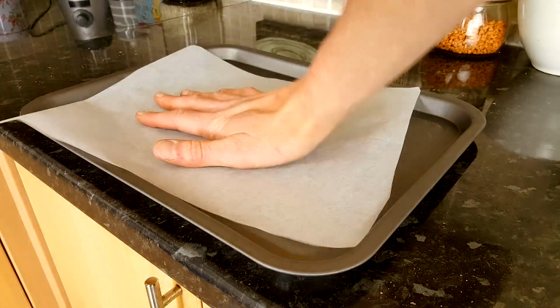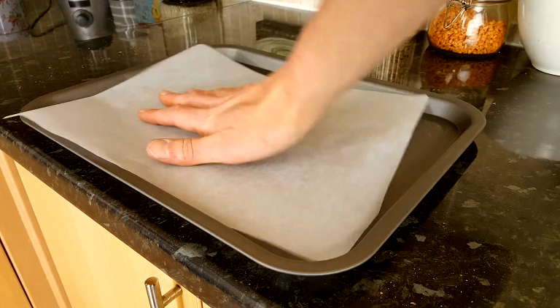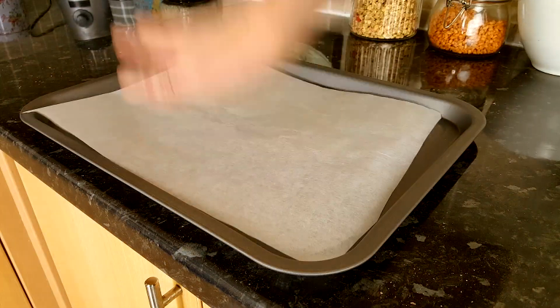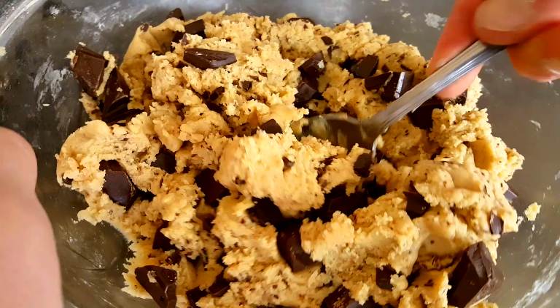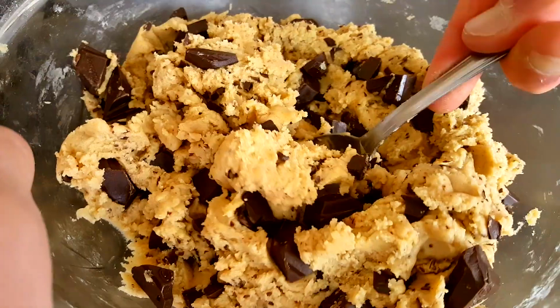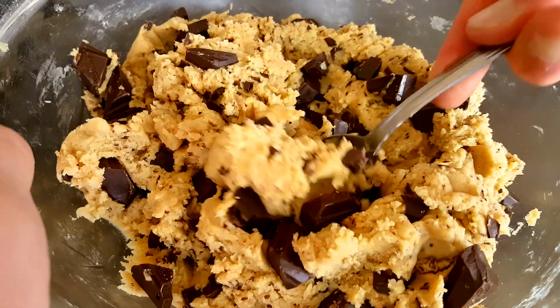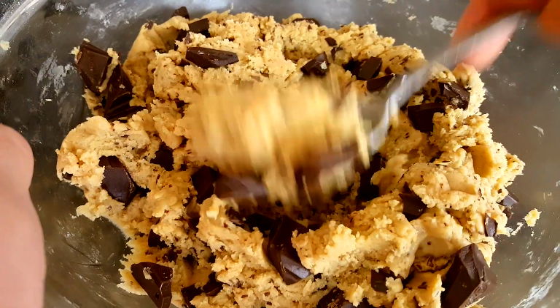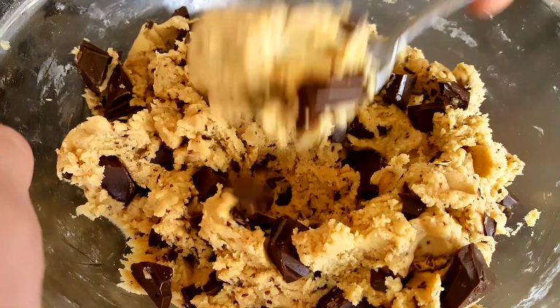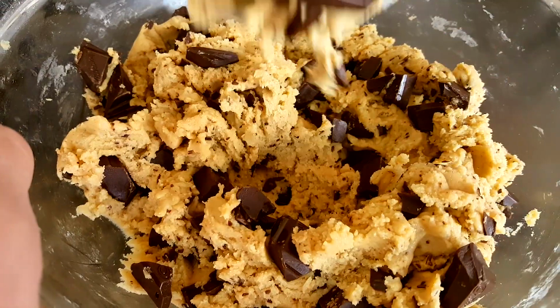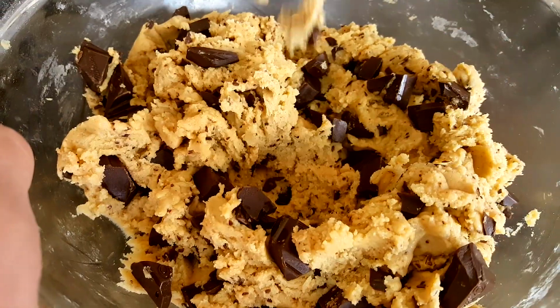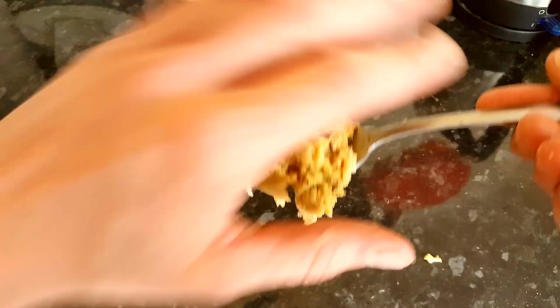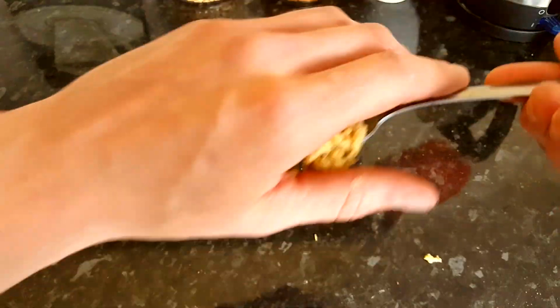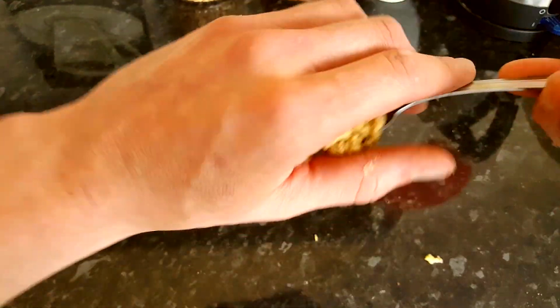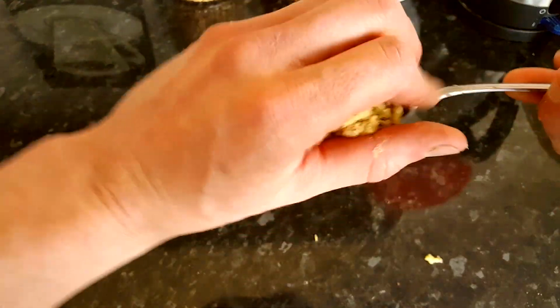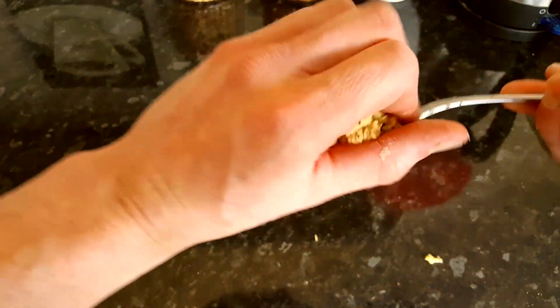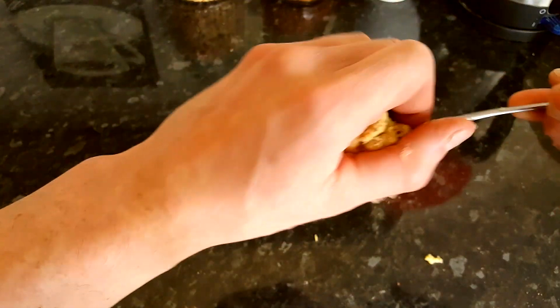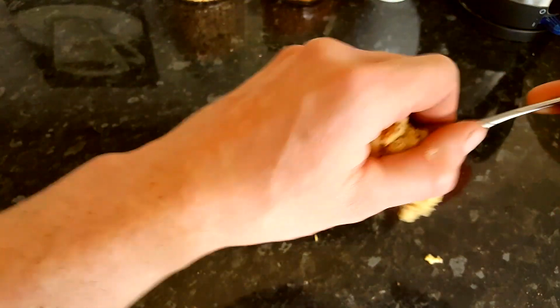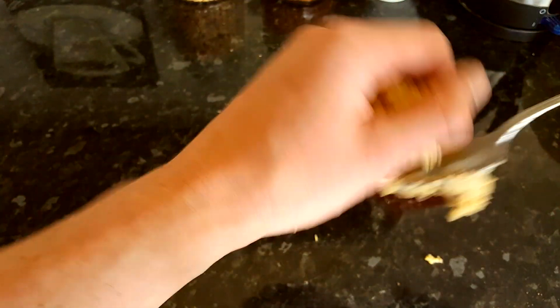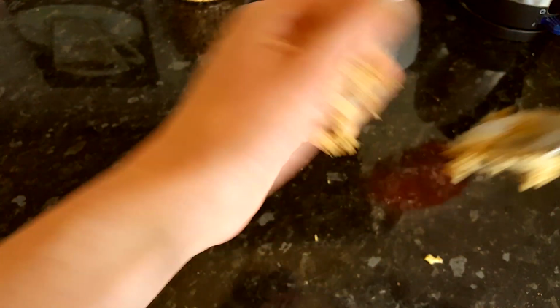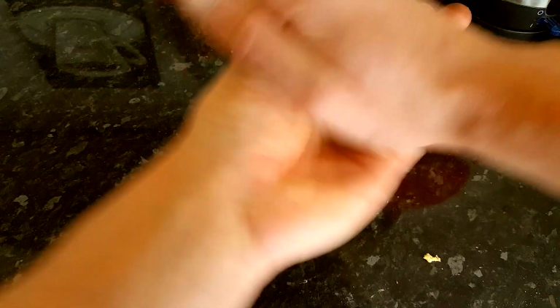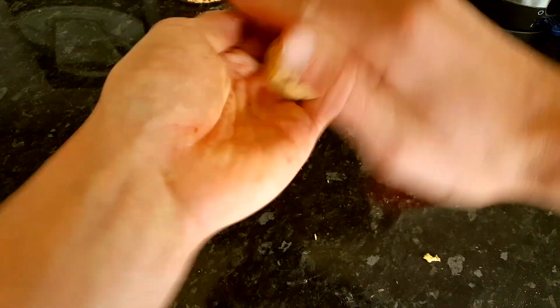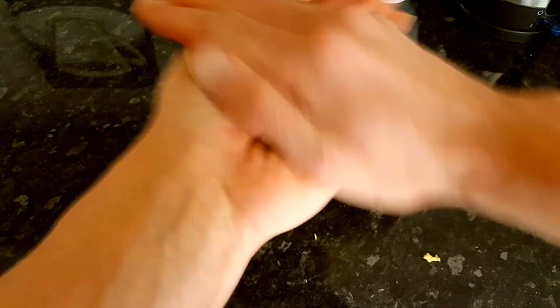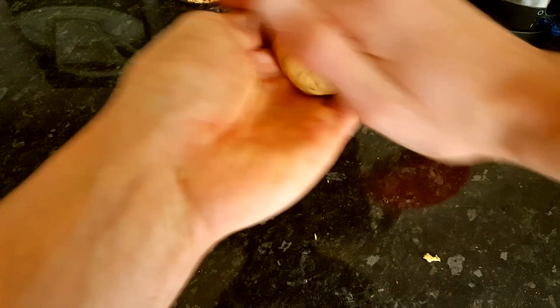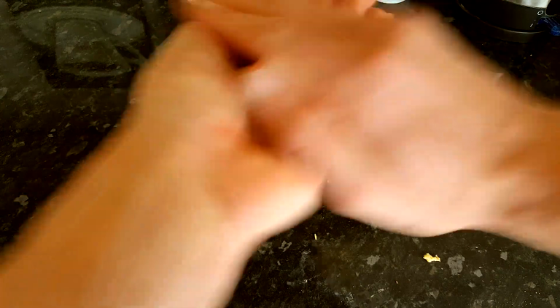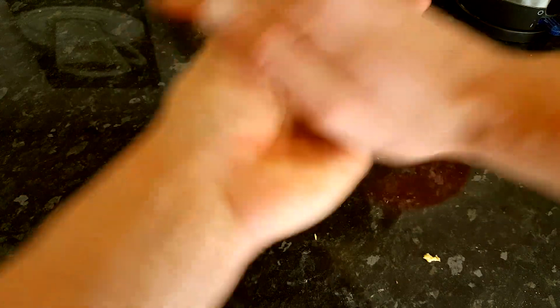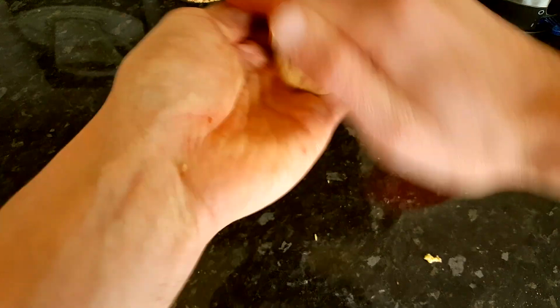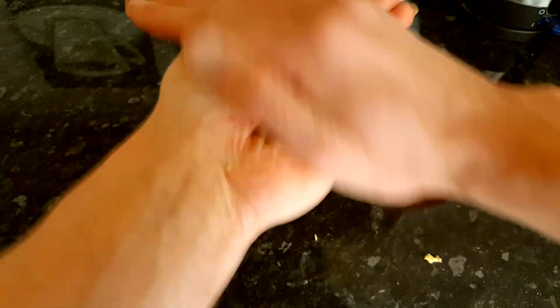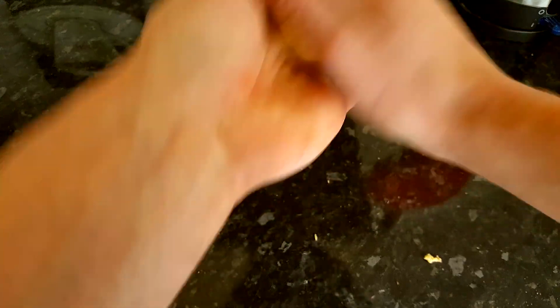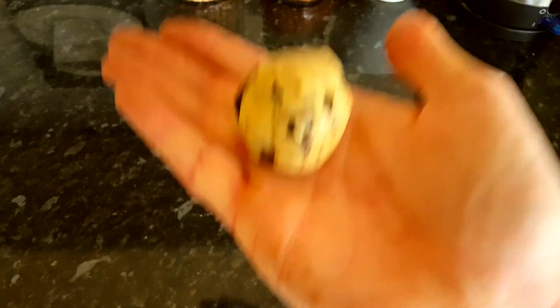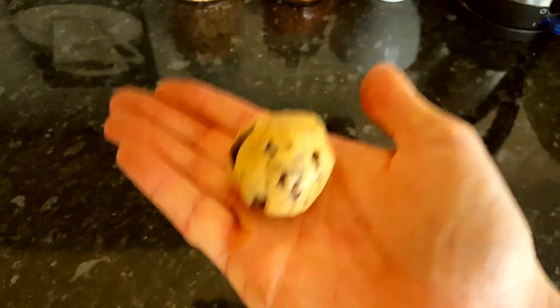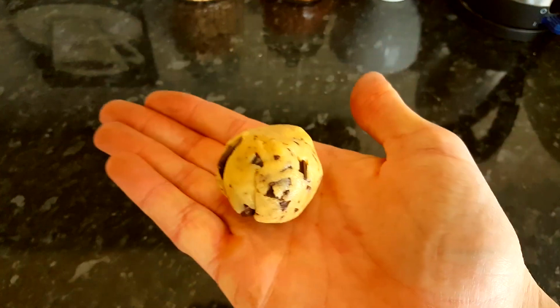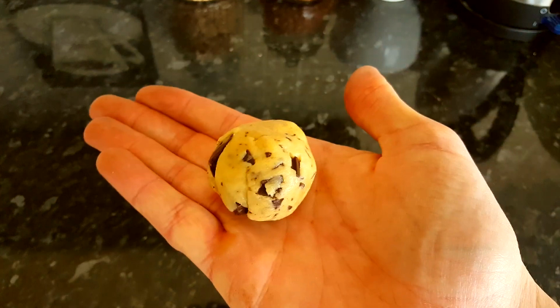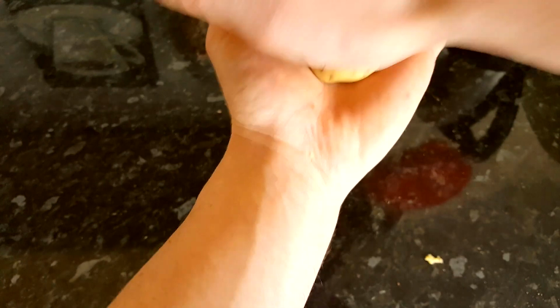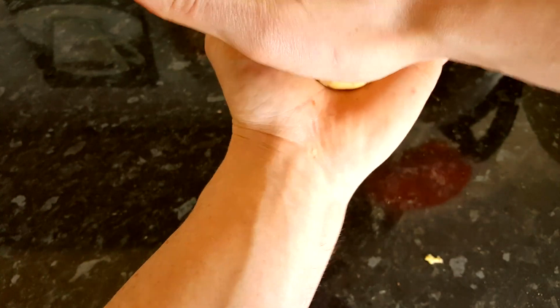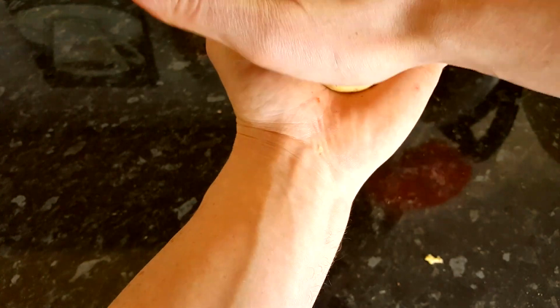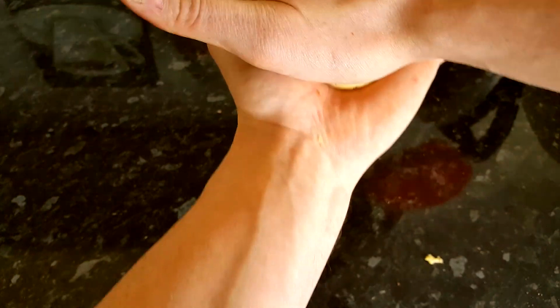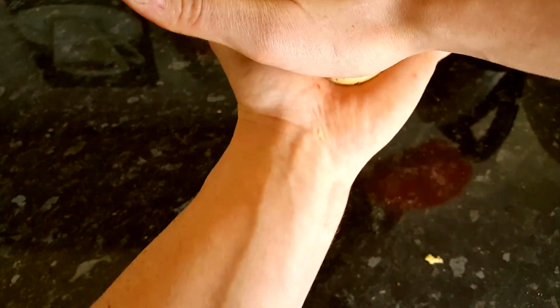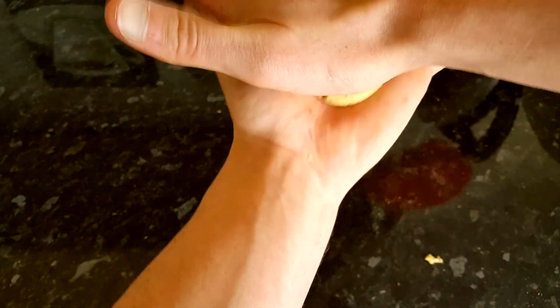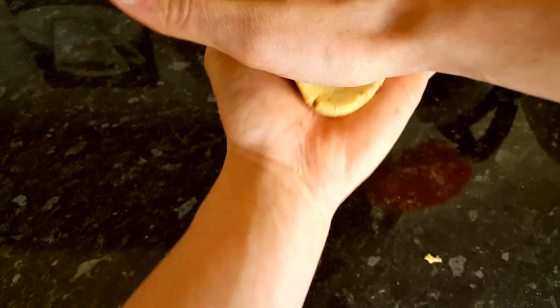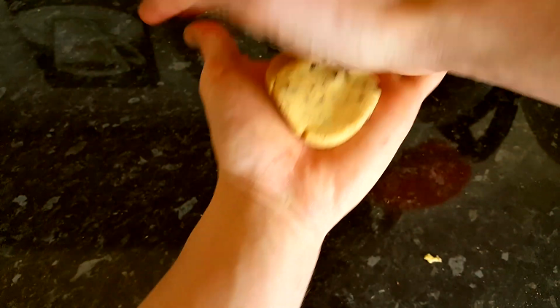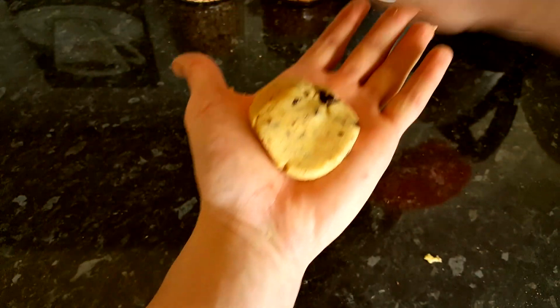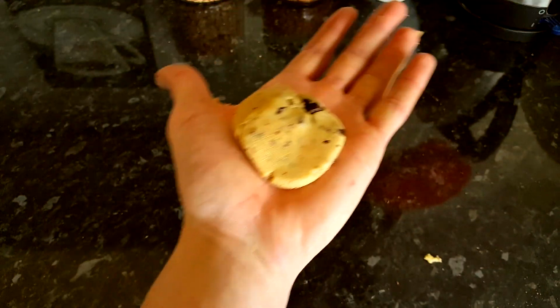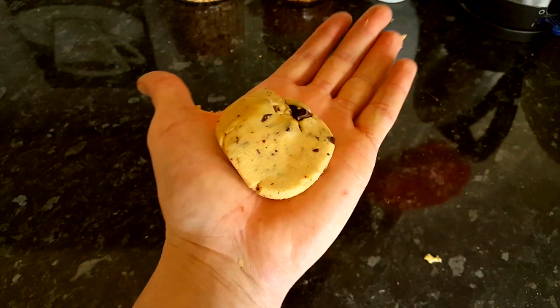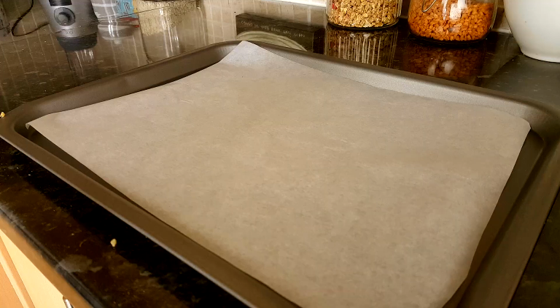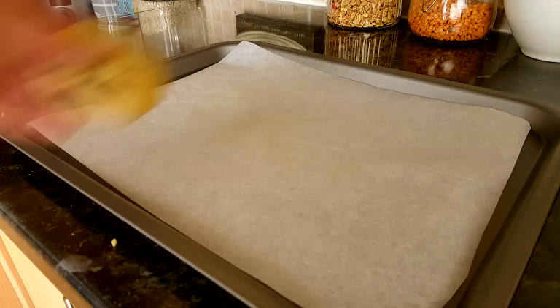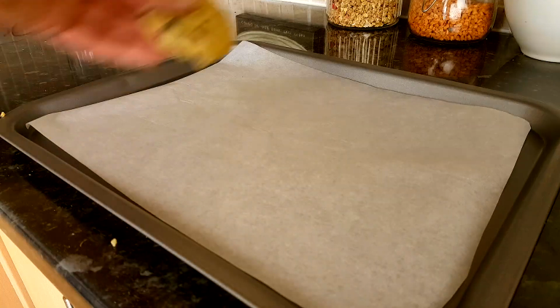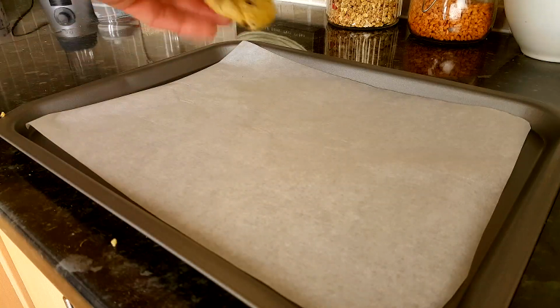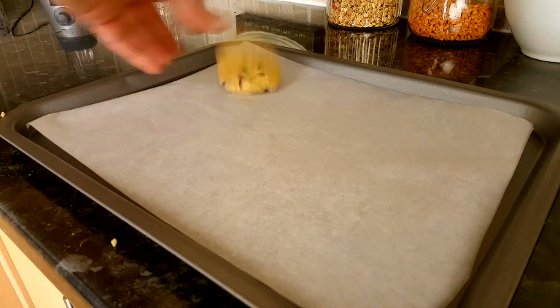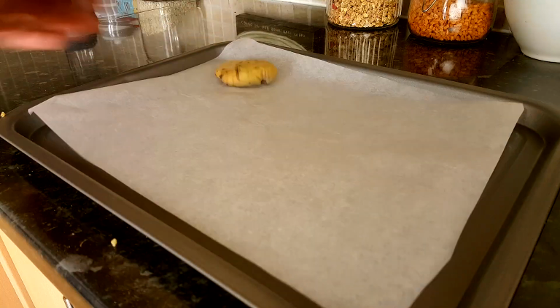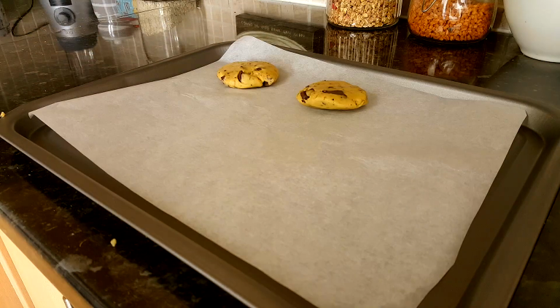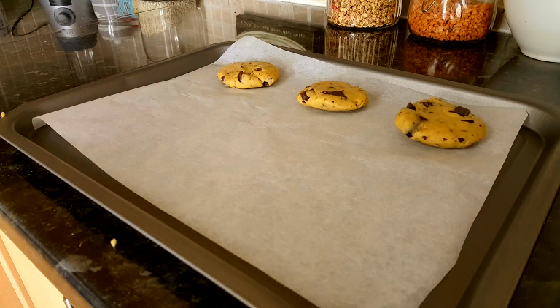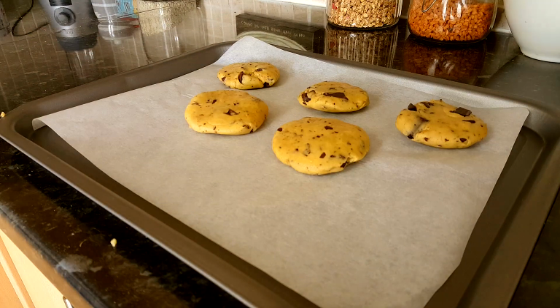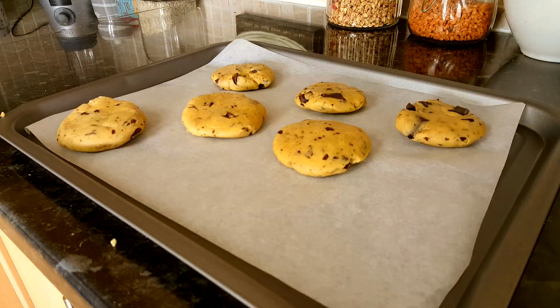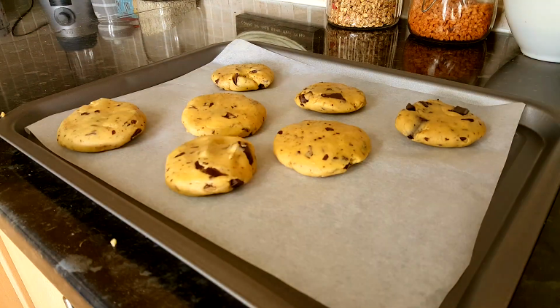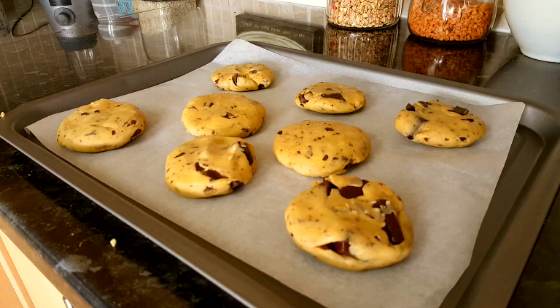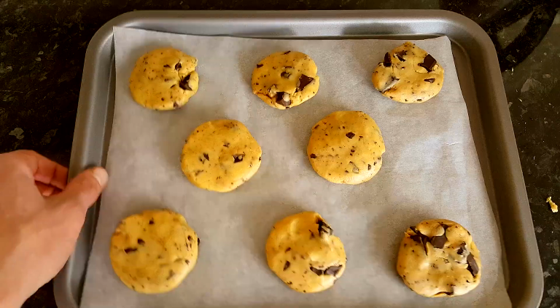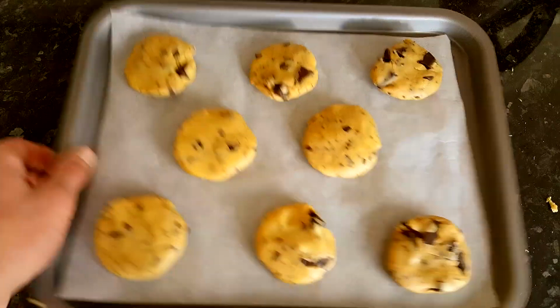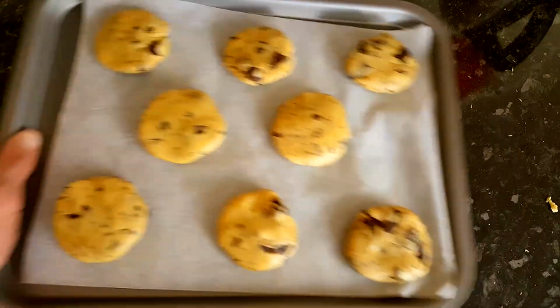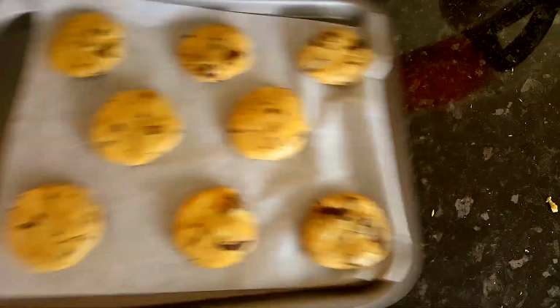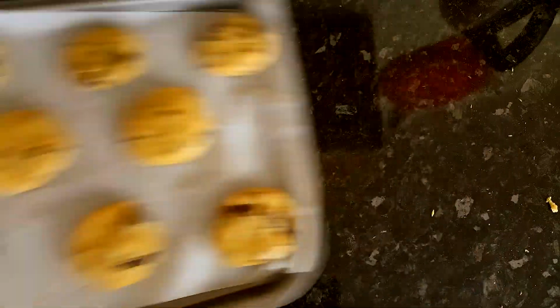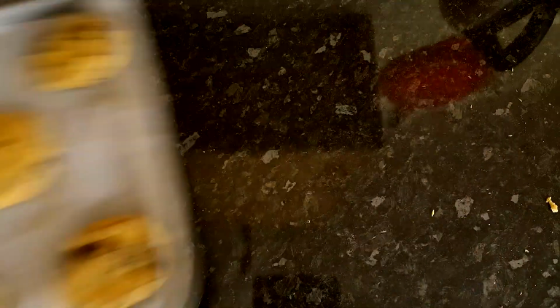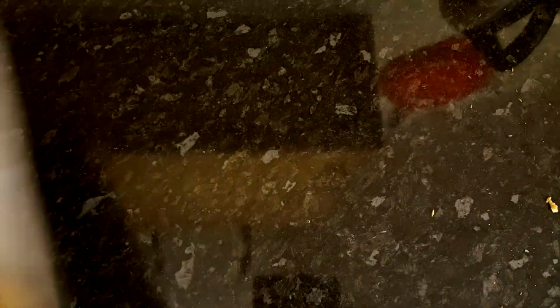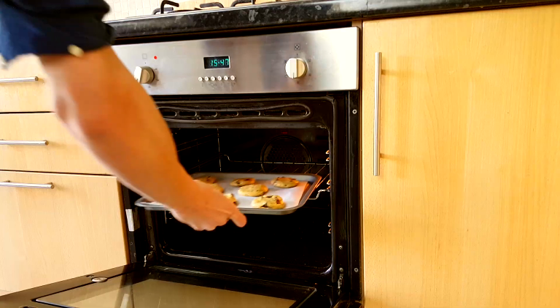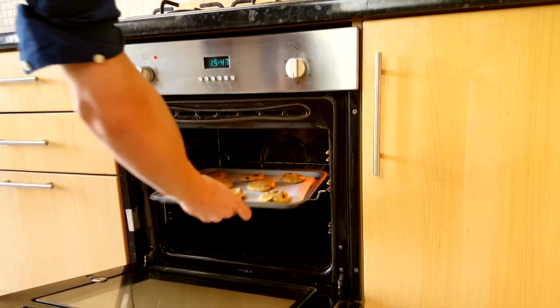Baking tray, baking paper — grab a tablespoon of dough, put it in your hands, roll it up to about a golf ball size, think about your boss, and squish it on the baking tray. Space them about two inches apart.